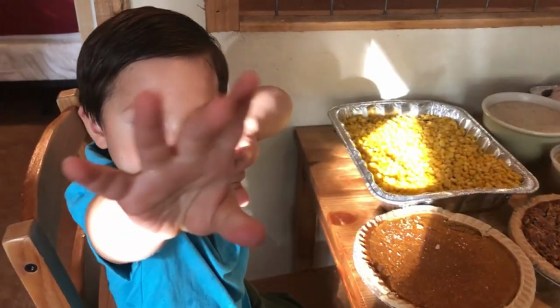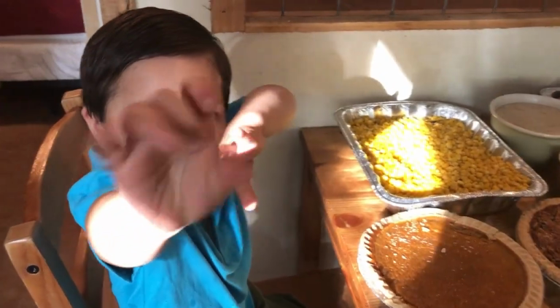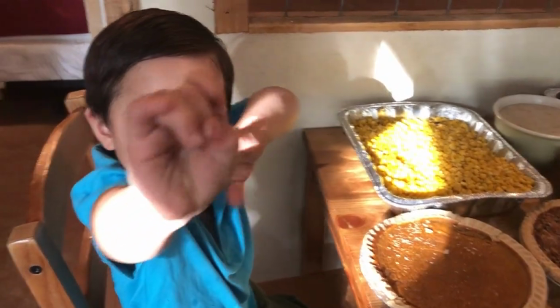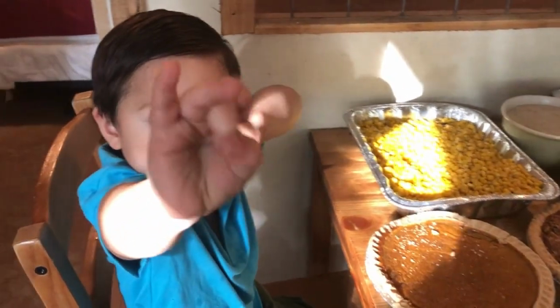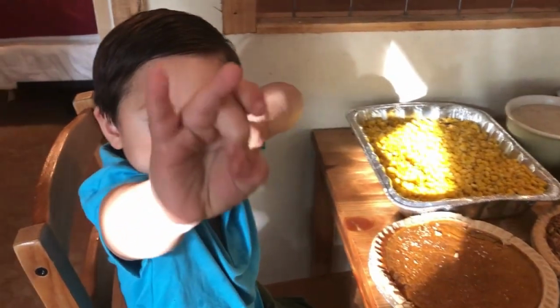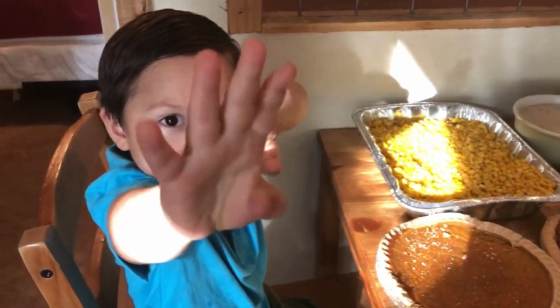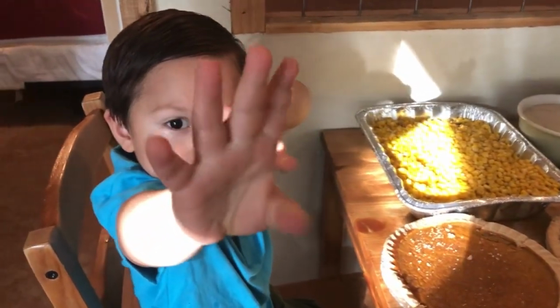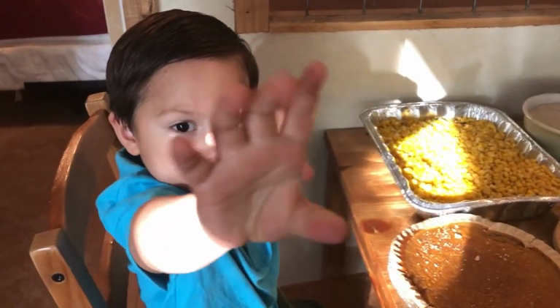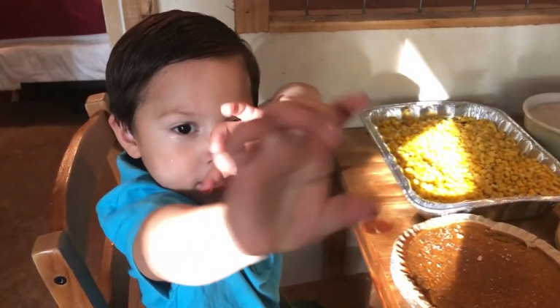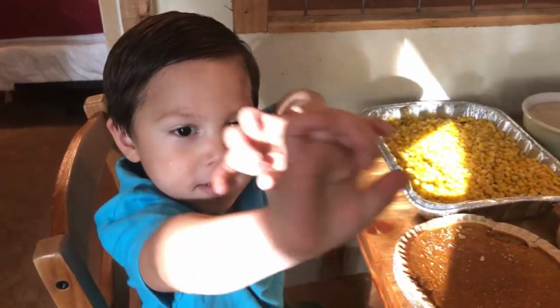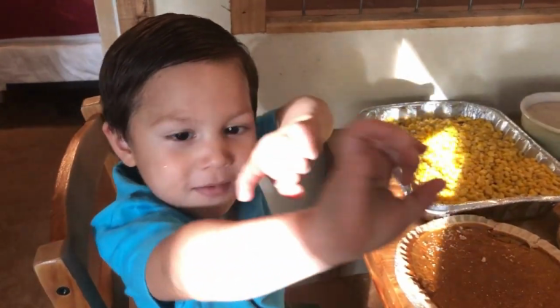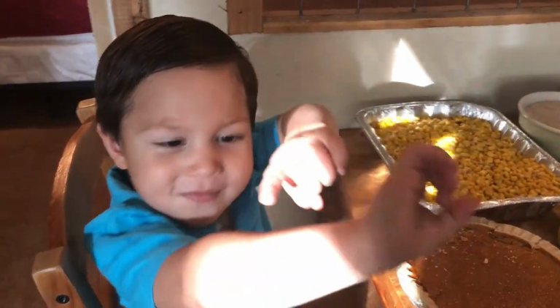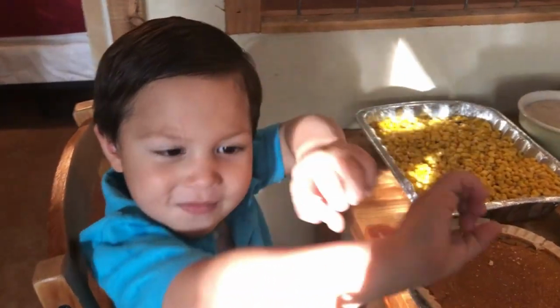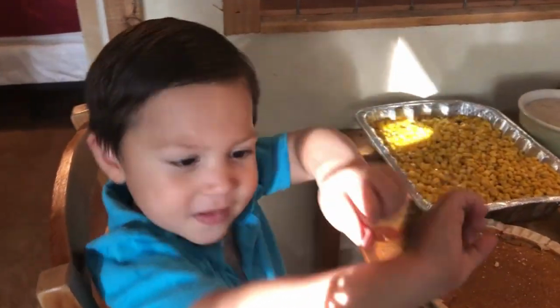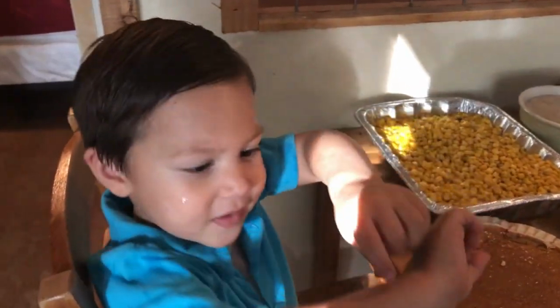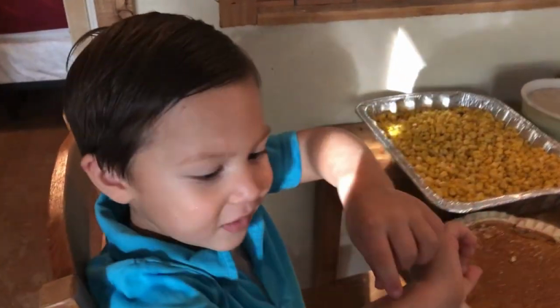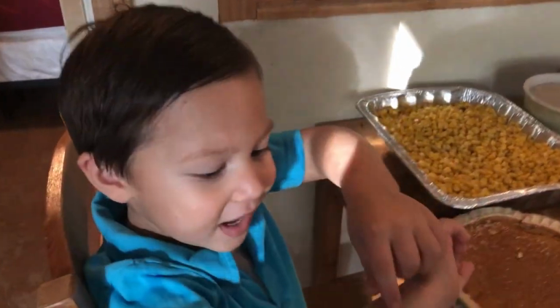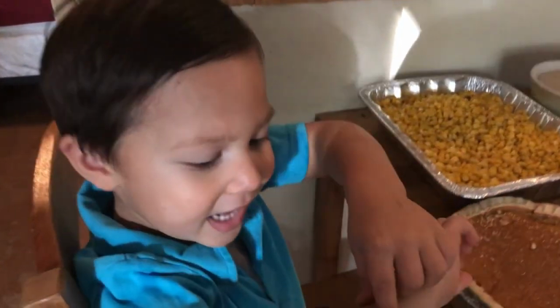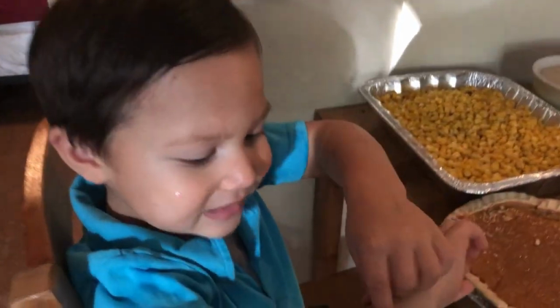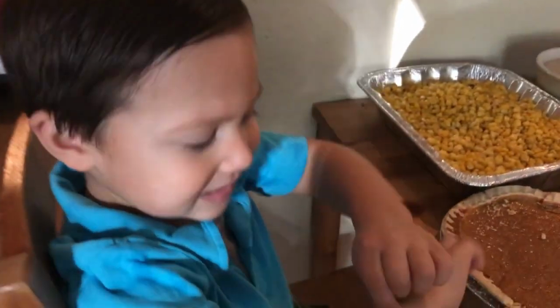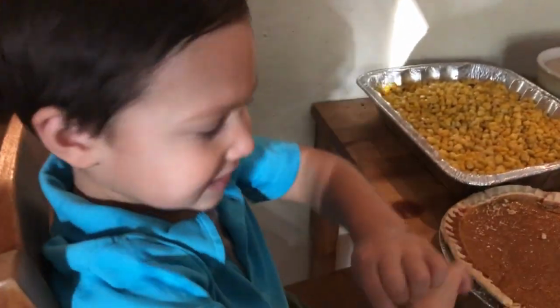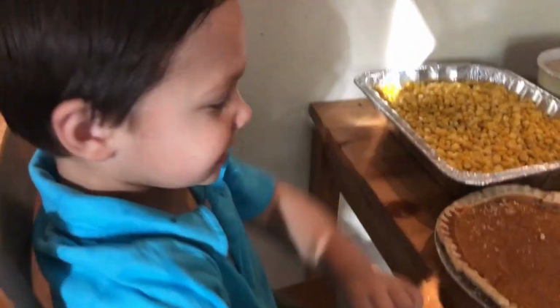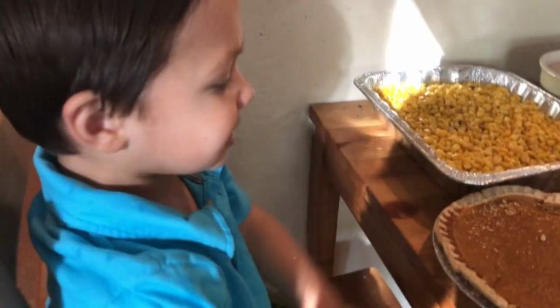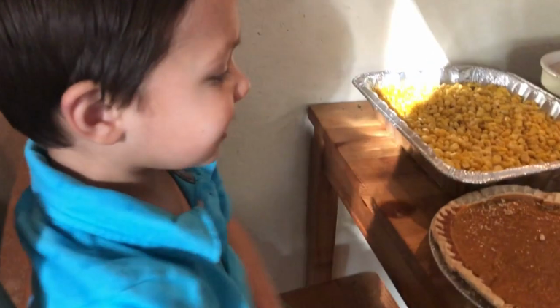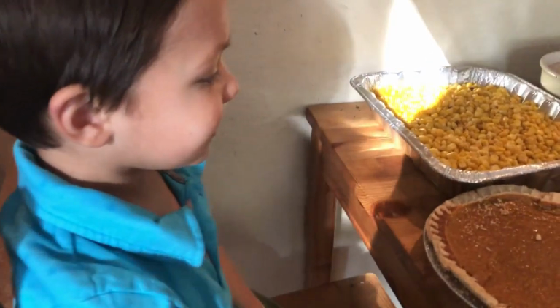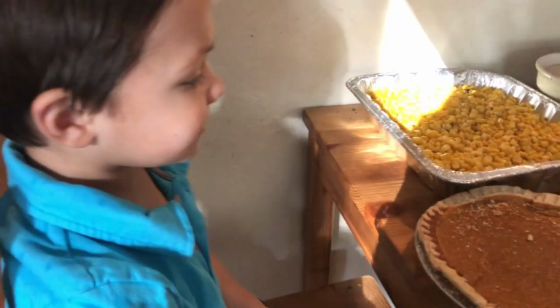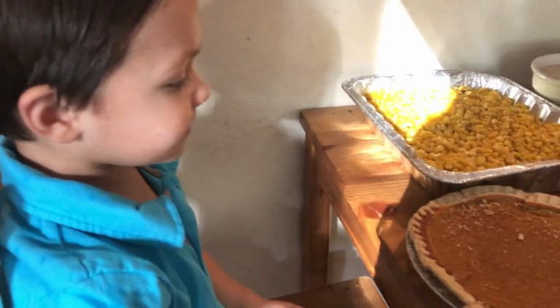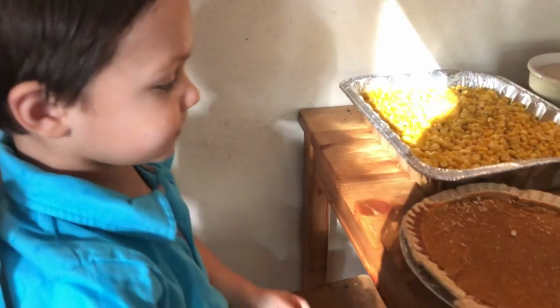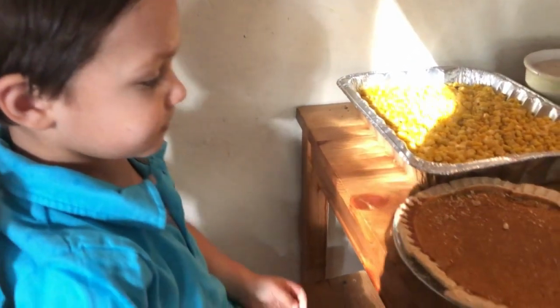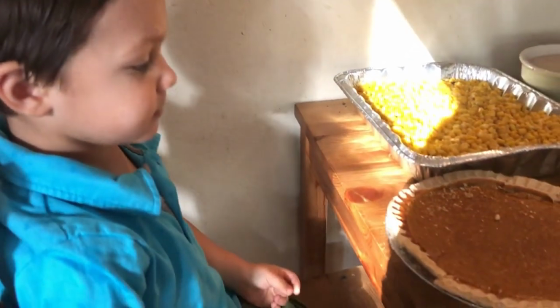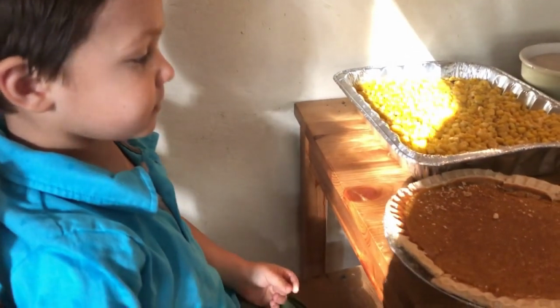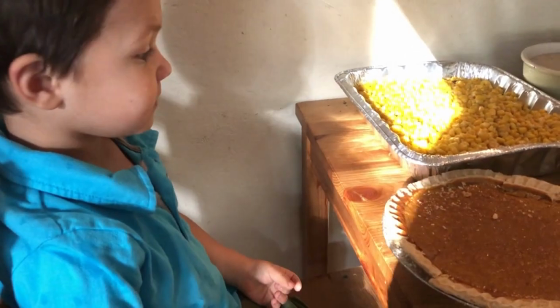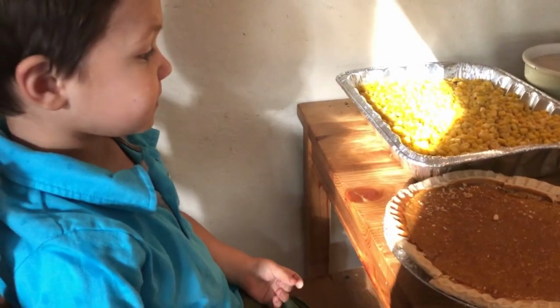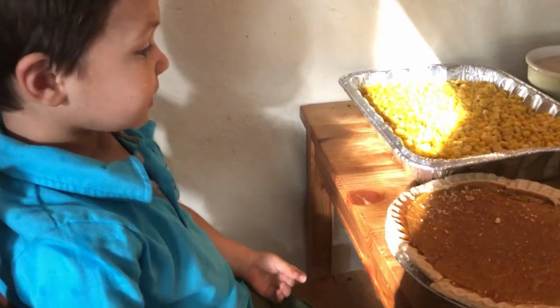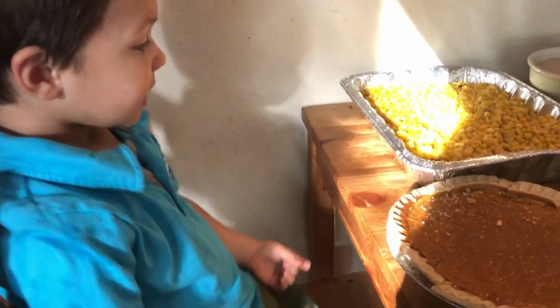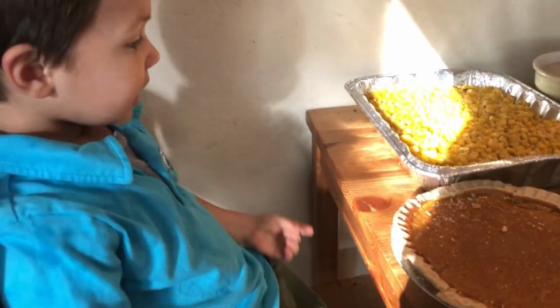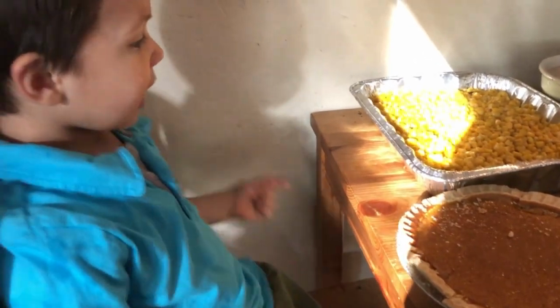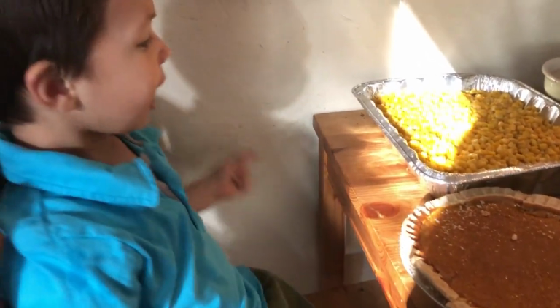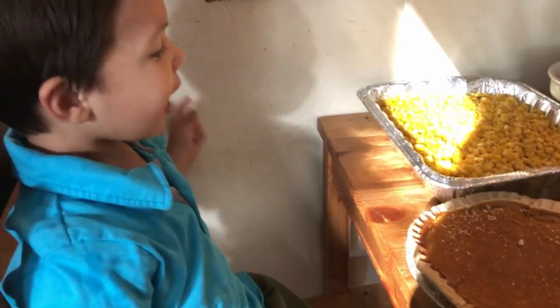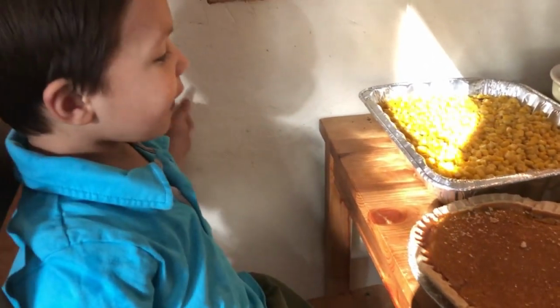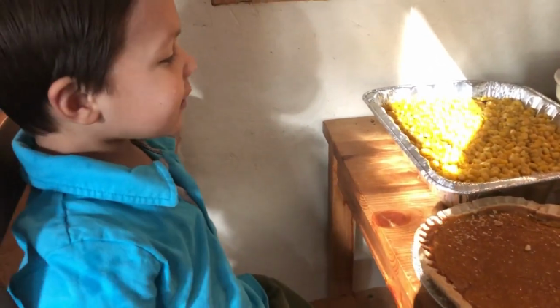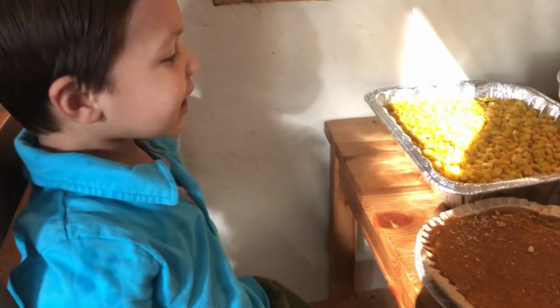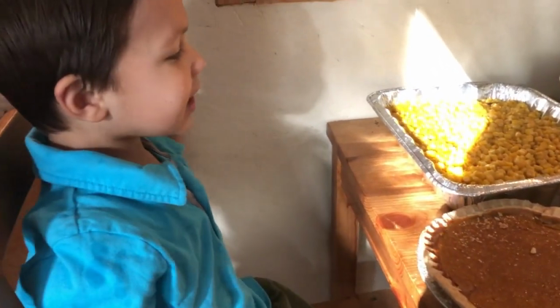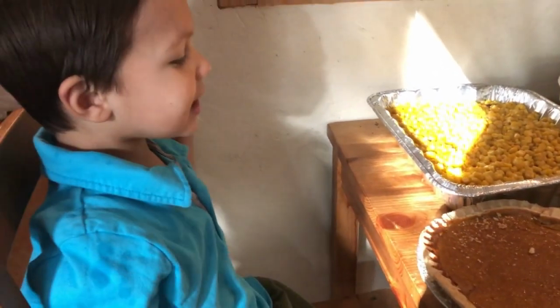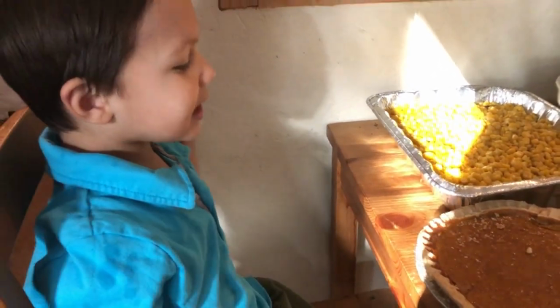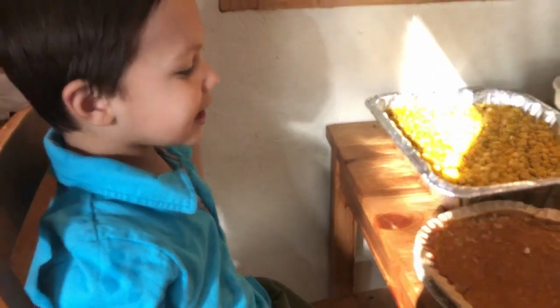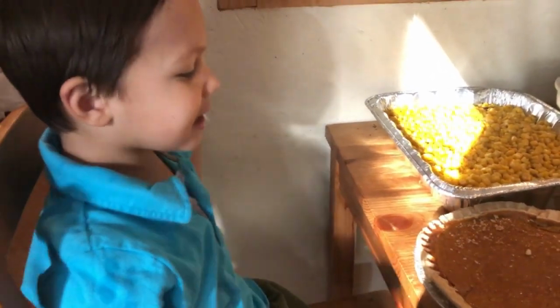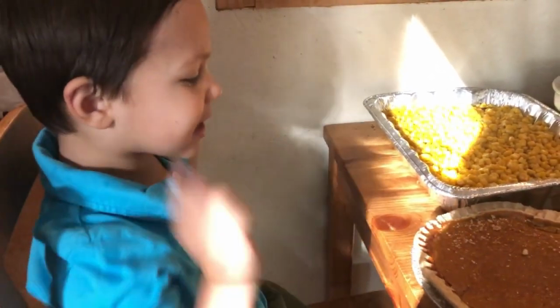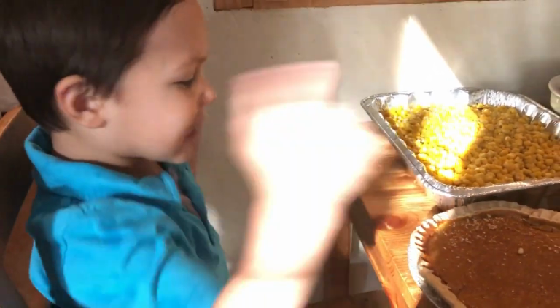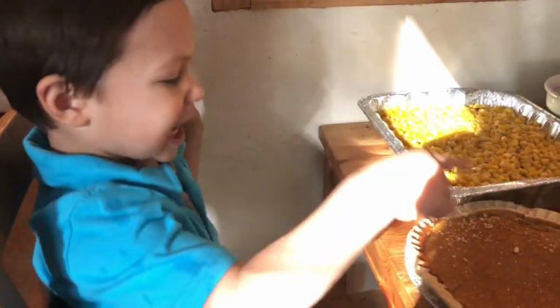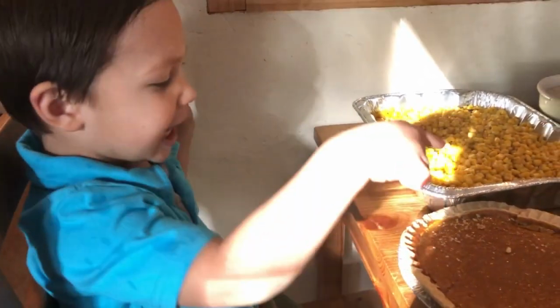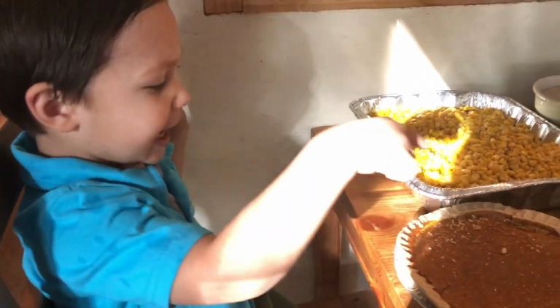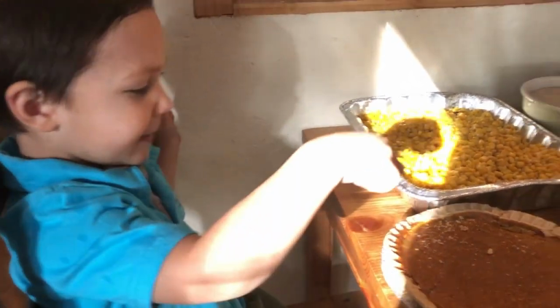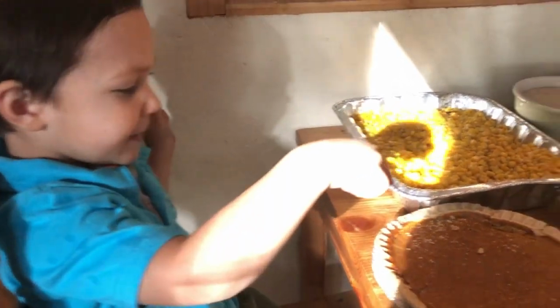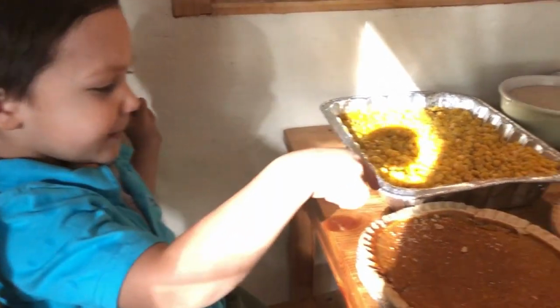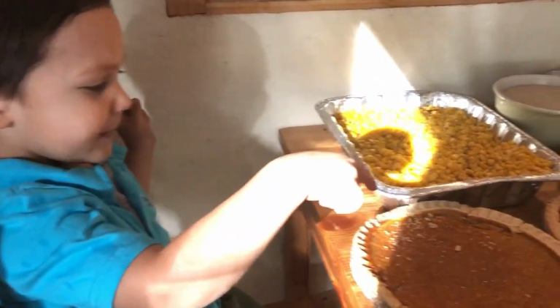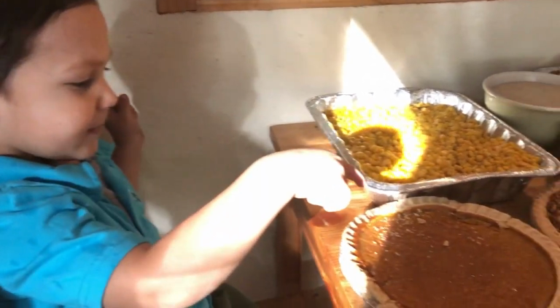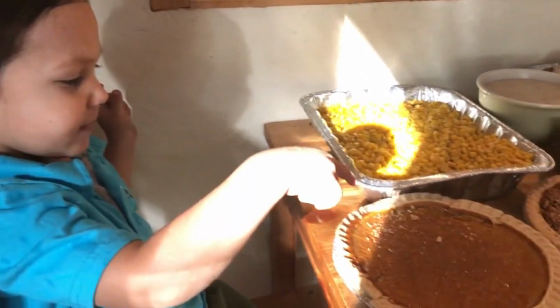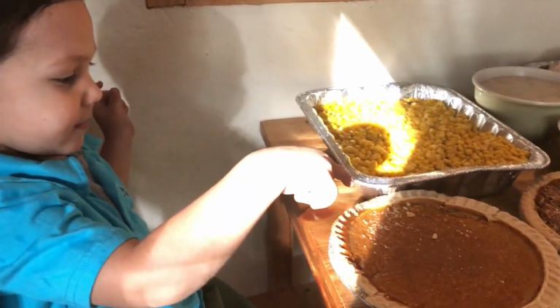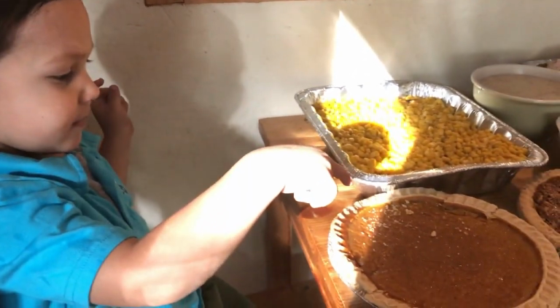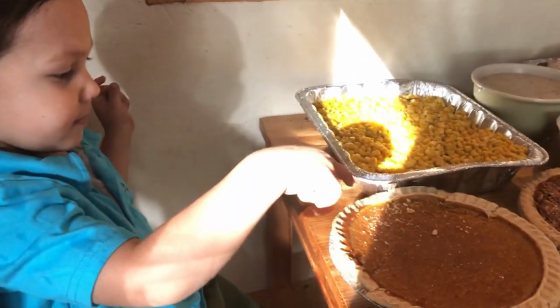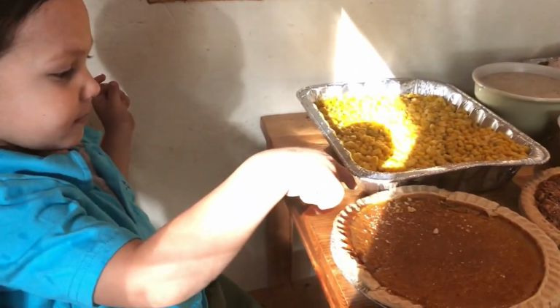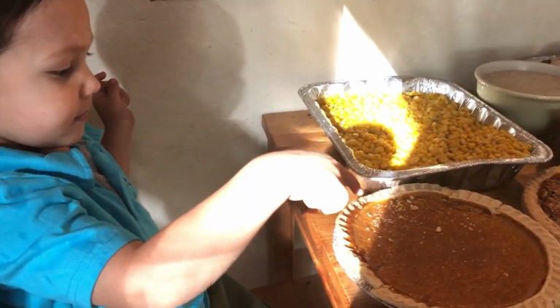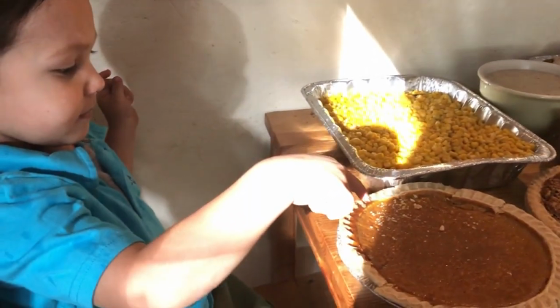Hey buddy, are you ready to eat? What do you want to eat? 'I want to eat the pie!'